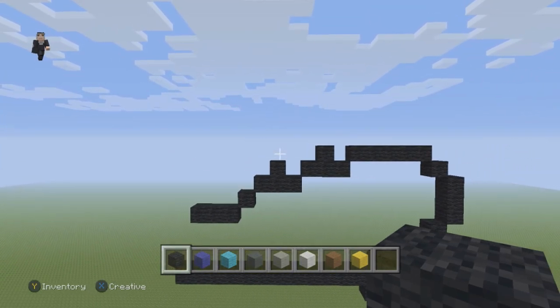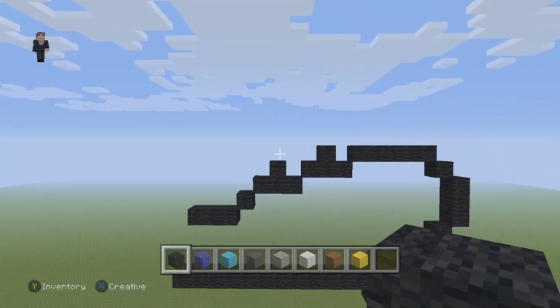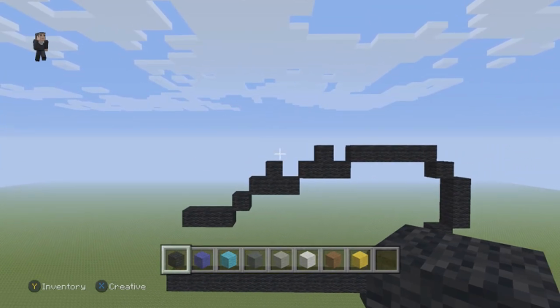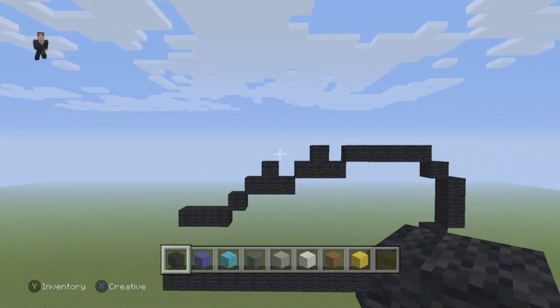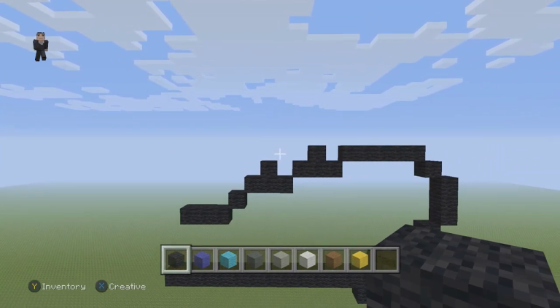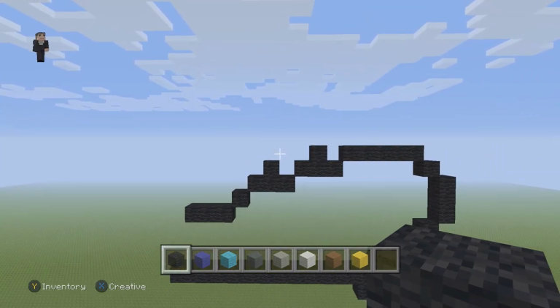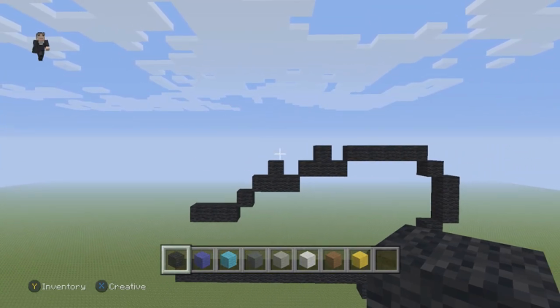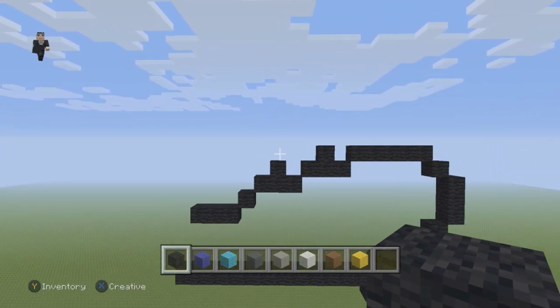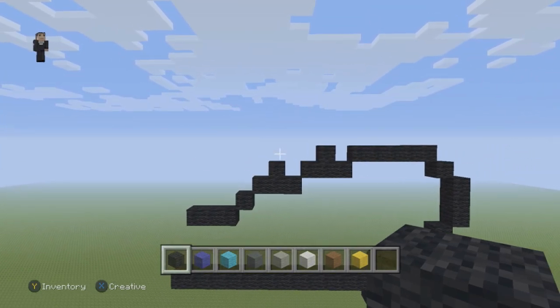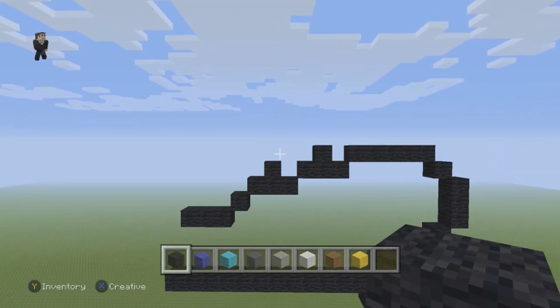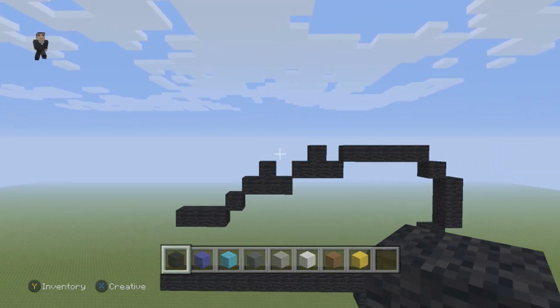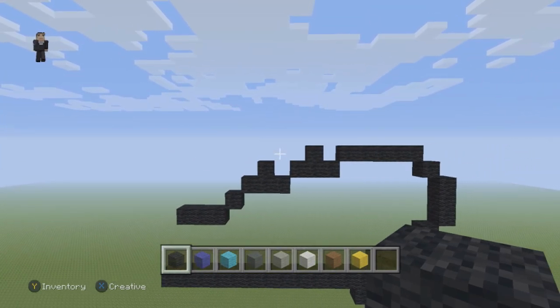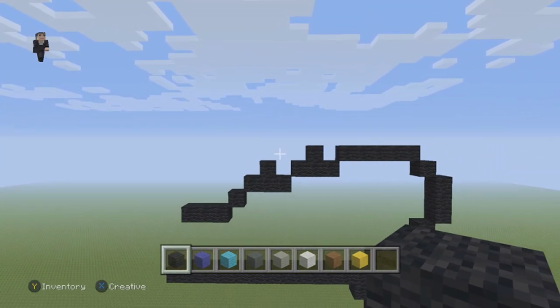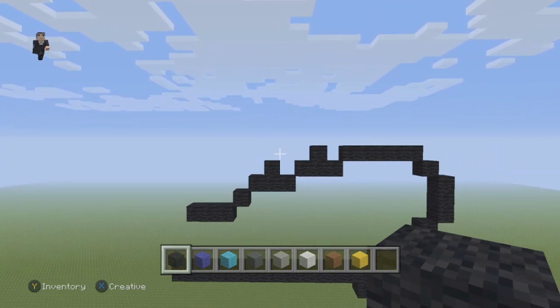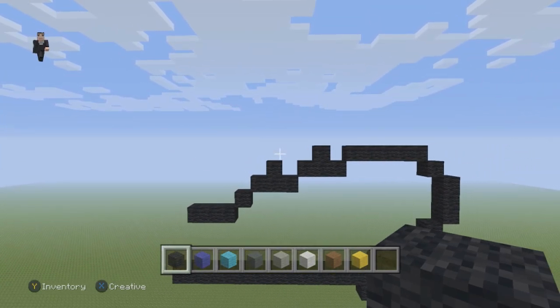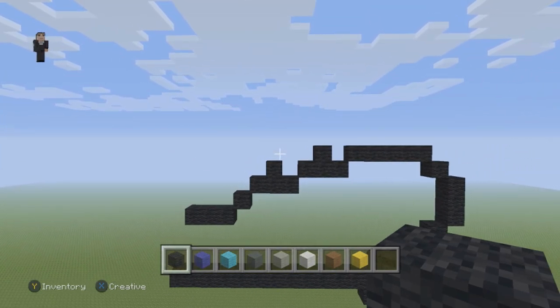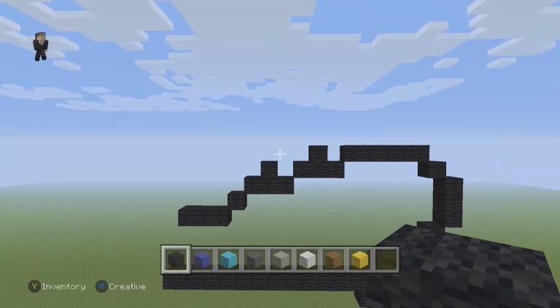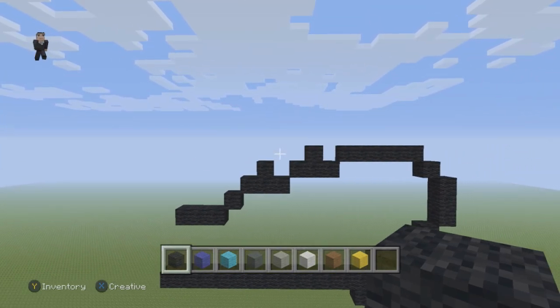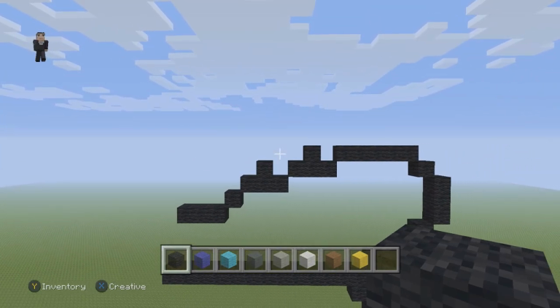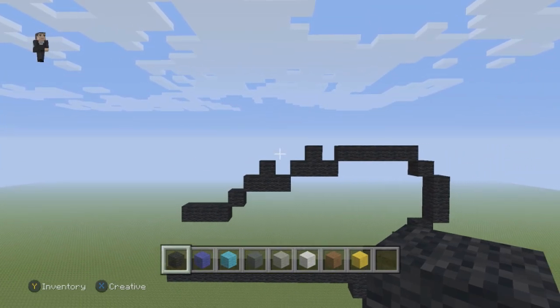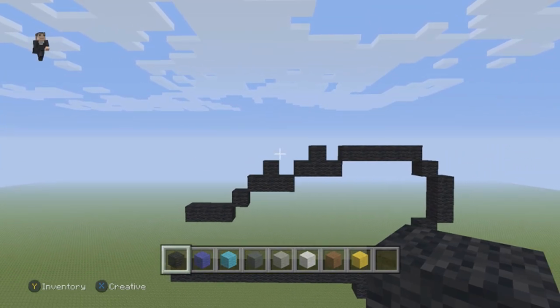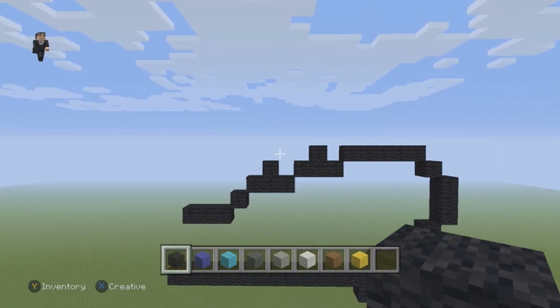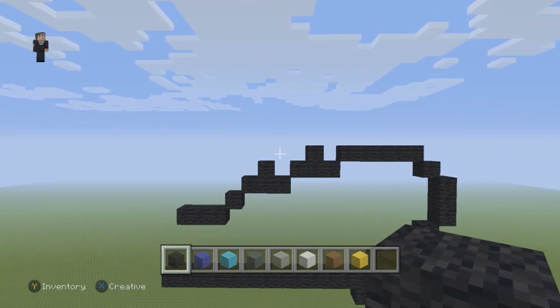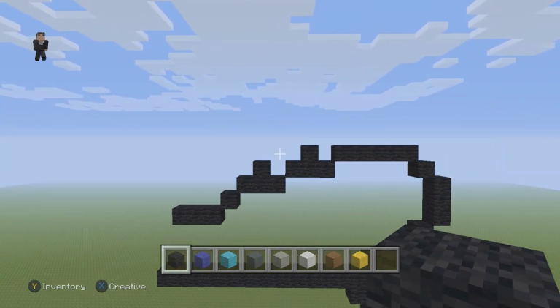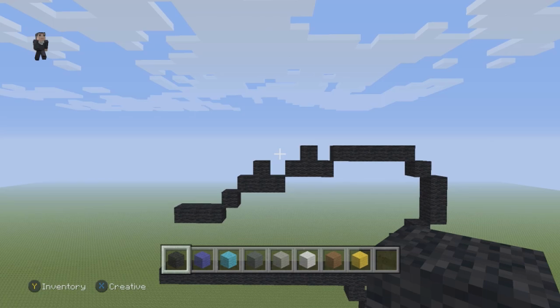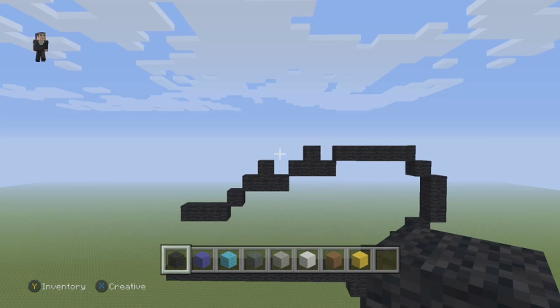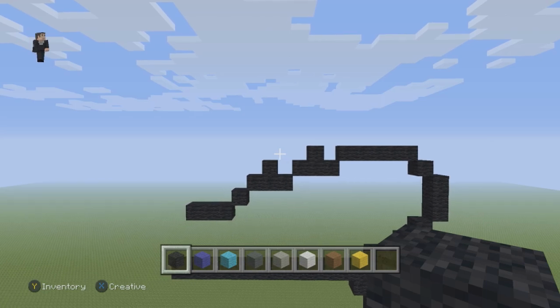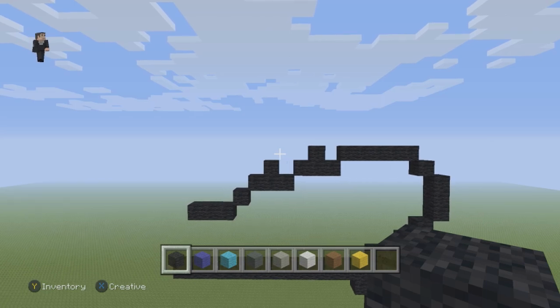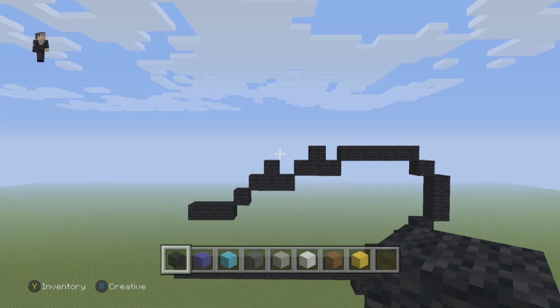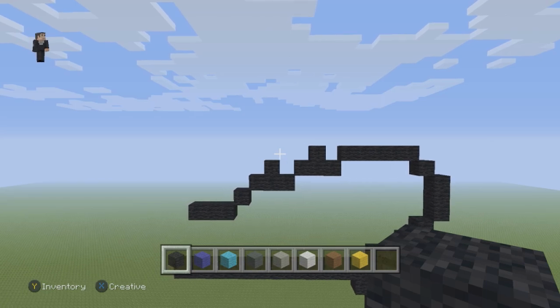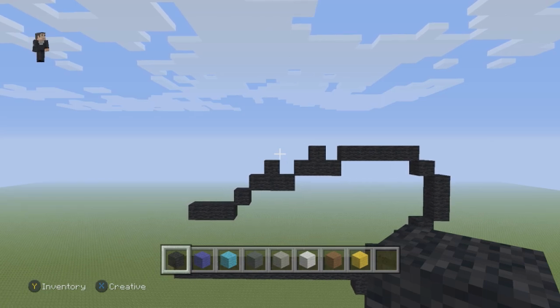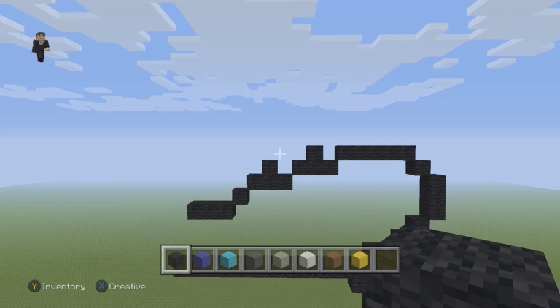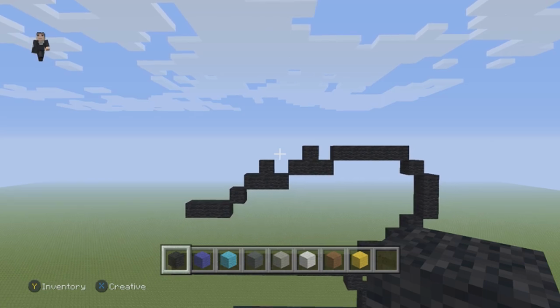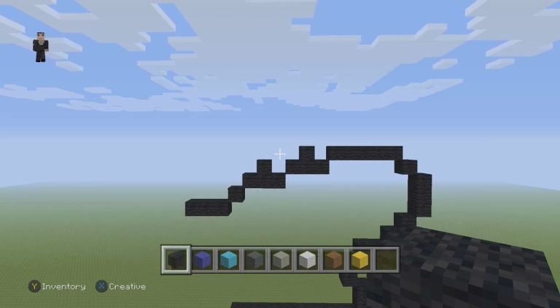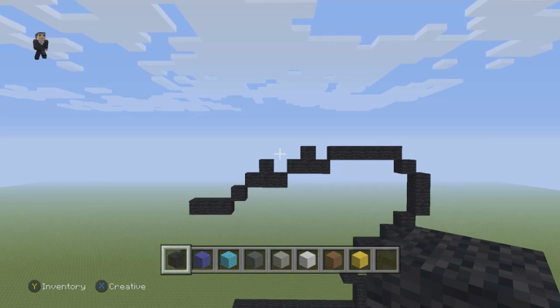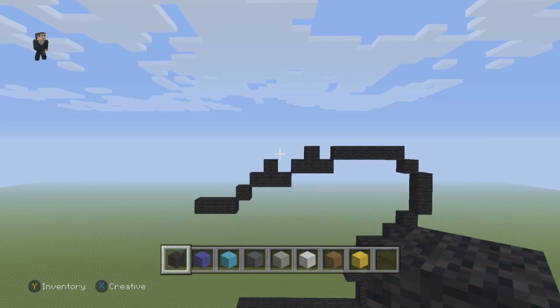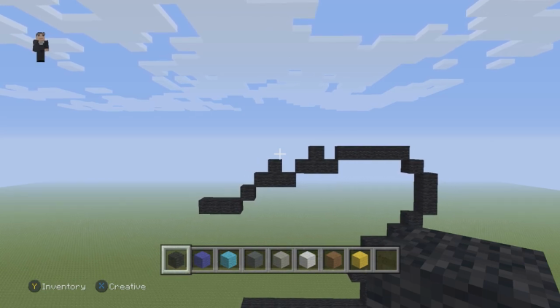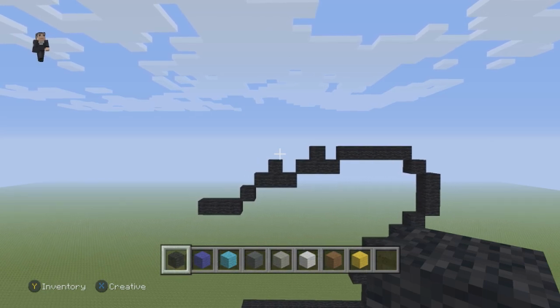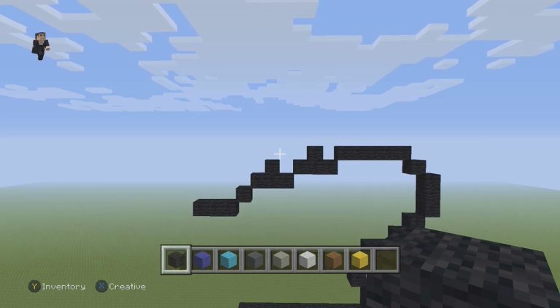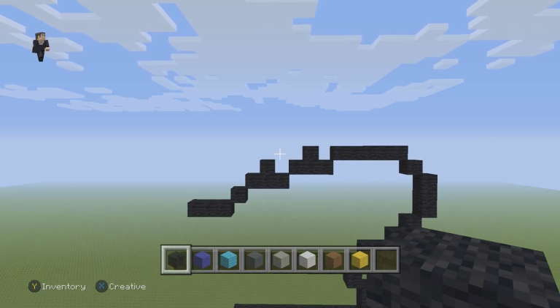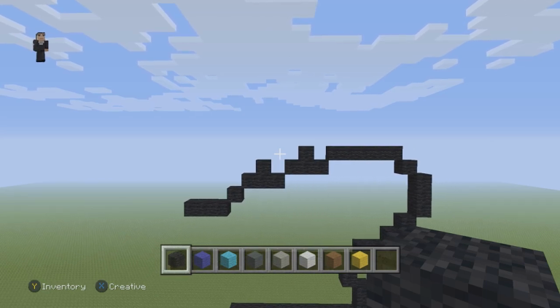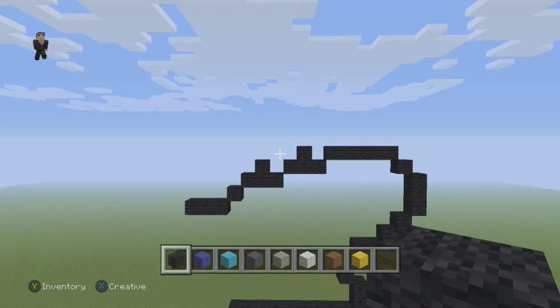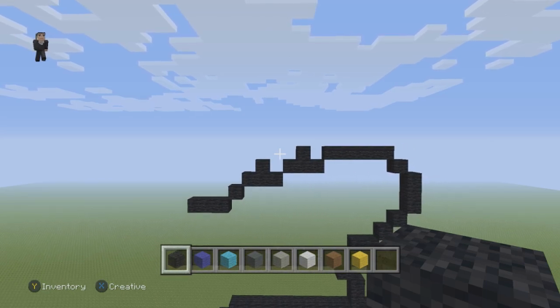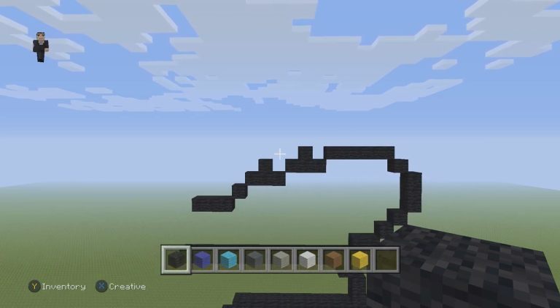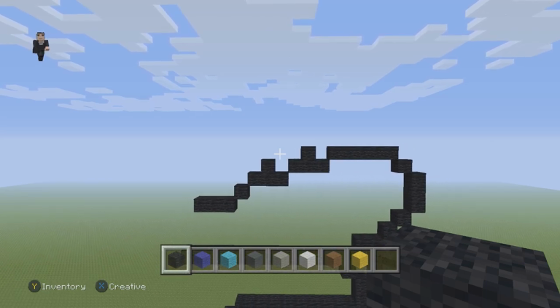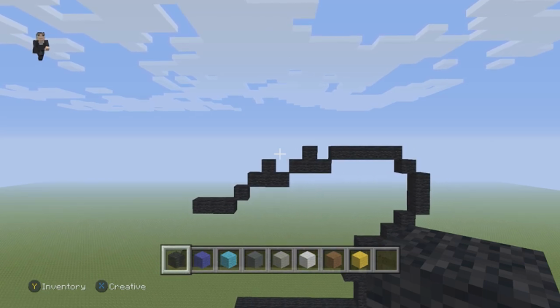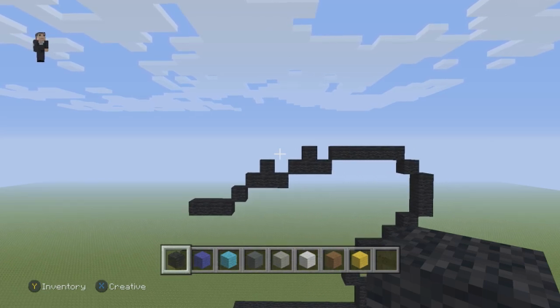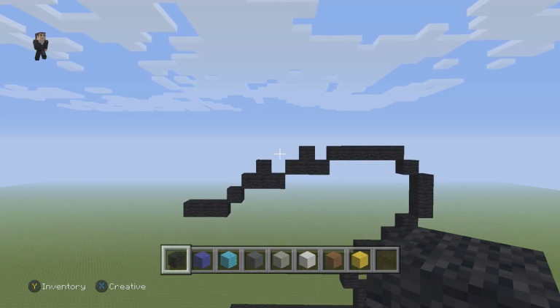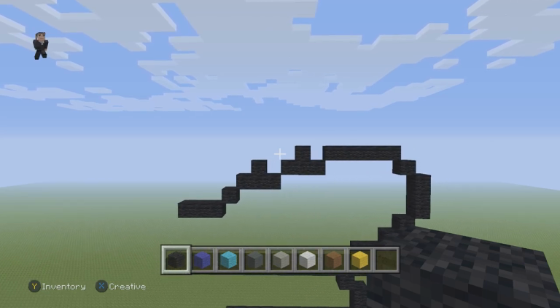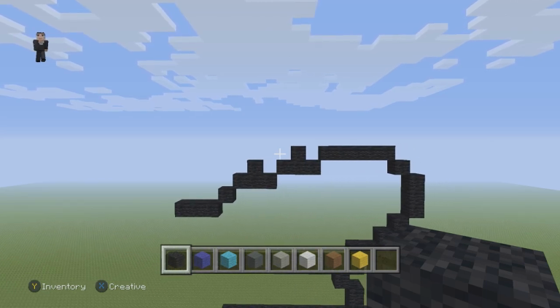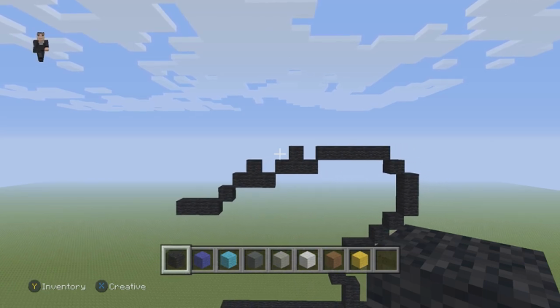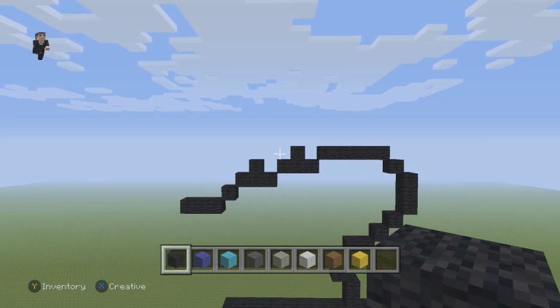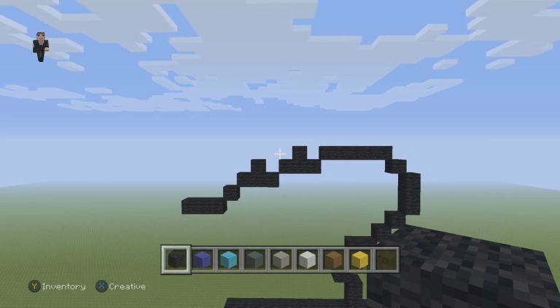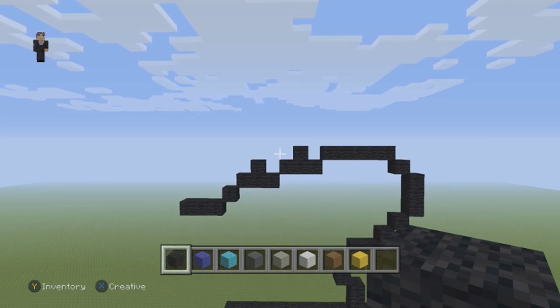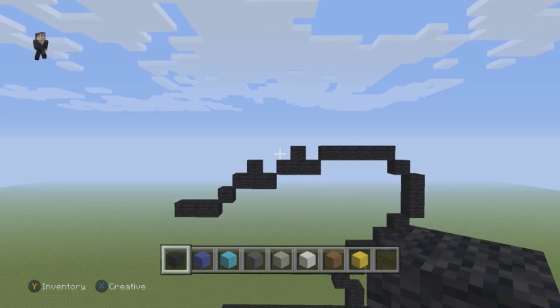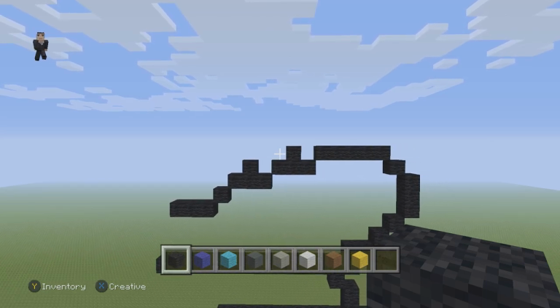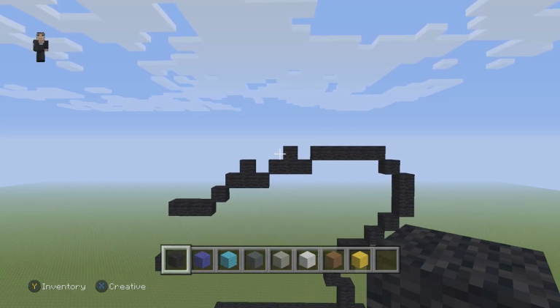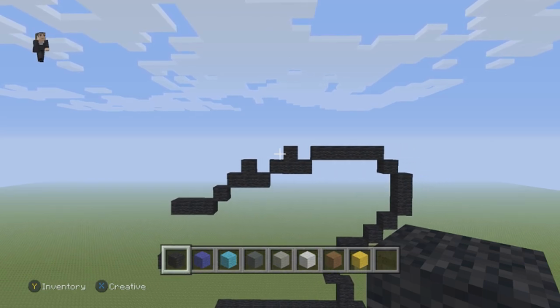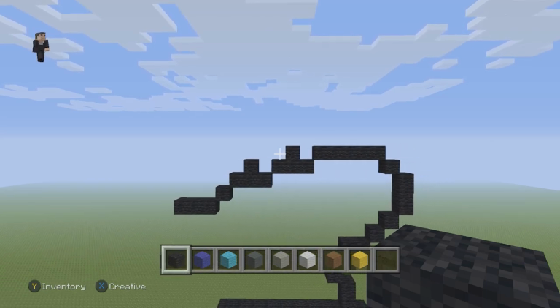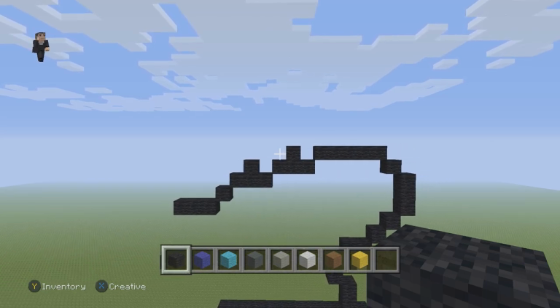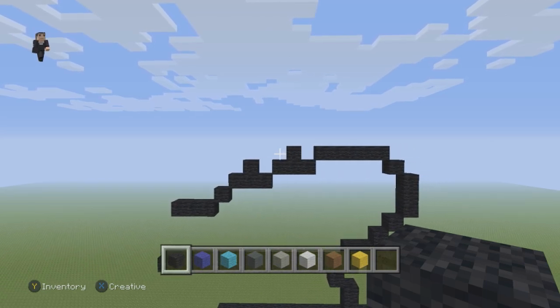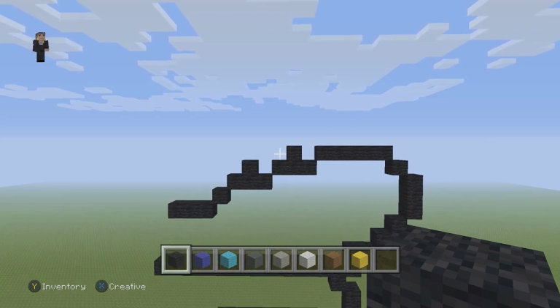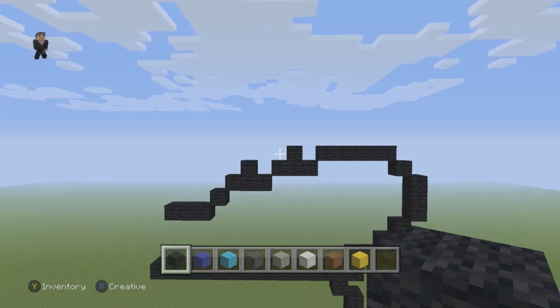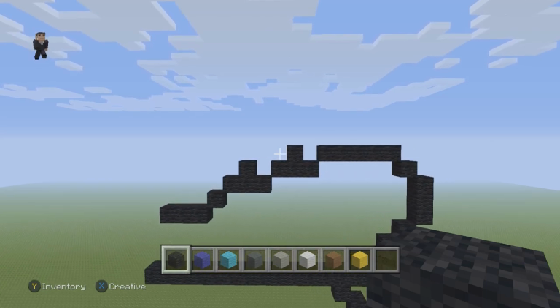Then we're gonna drop down and have three black wools going to the left with a block in the middle. Then drop down again and have three black wools going to the left with a black wool in the middle. Then we're gonna have one diagonal black wool, and then three black wools going to the left. Make sure you guys have this so far — pause it if you need to.